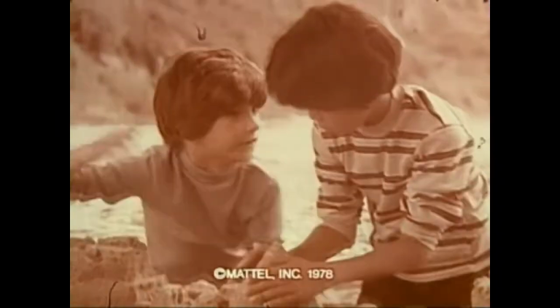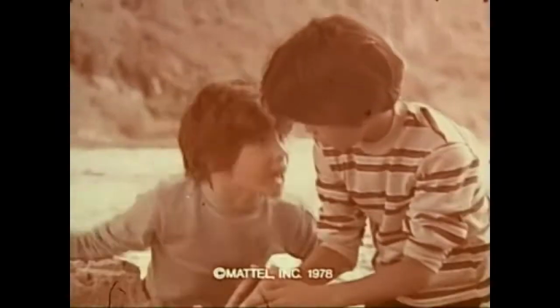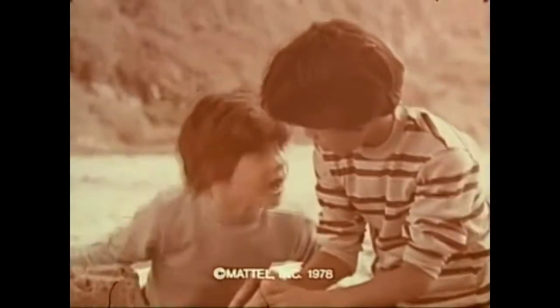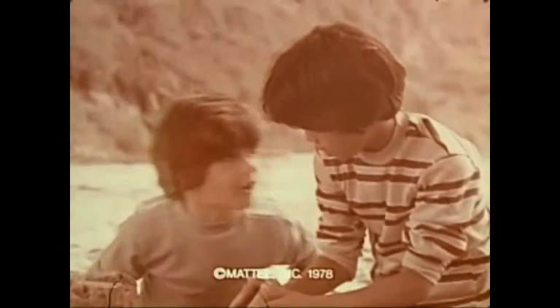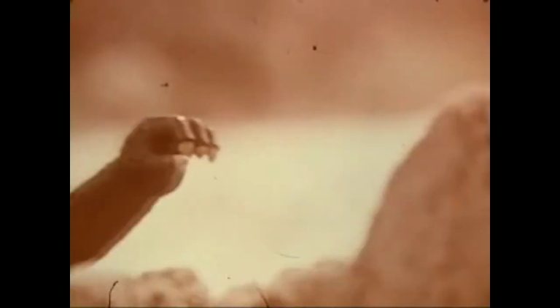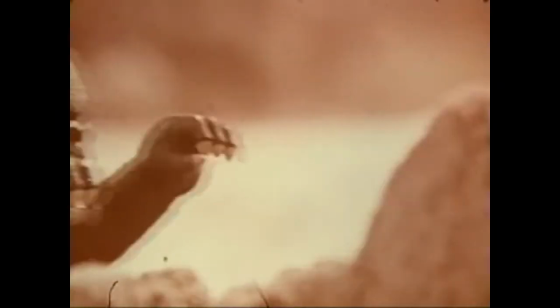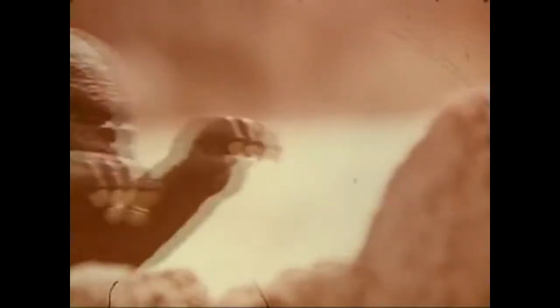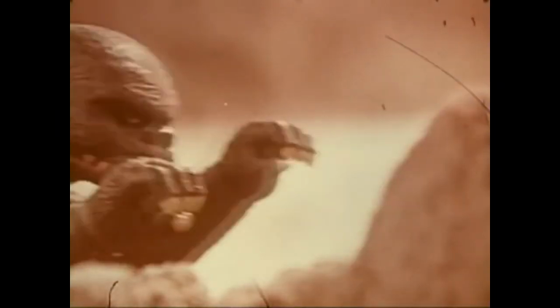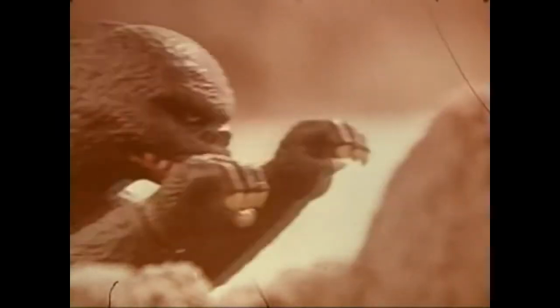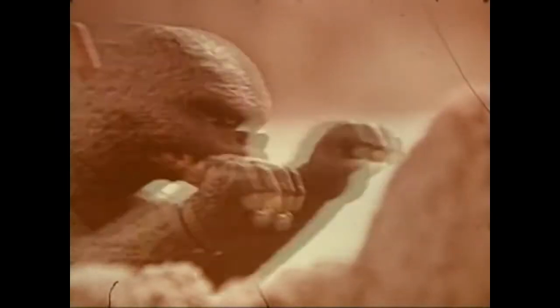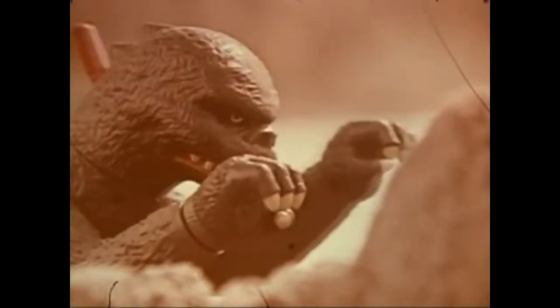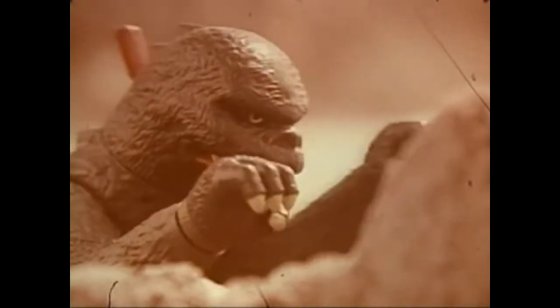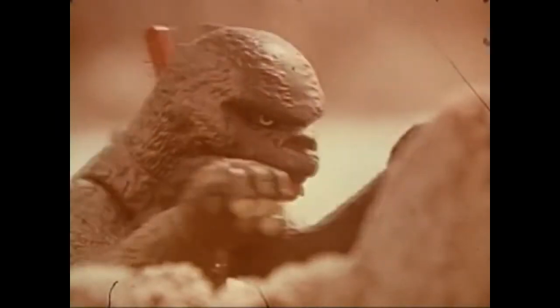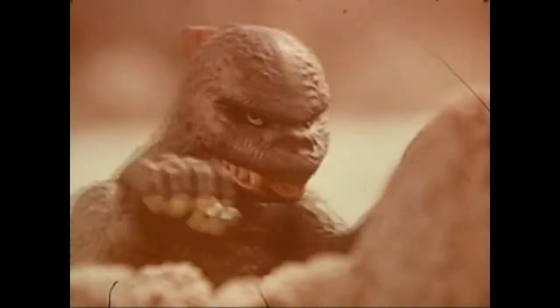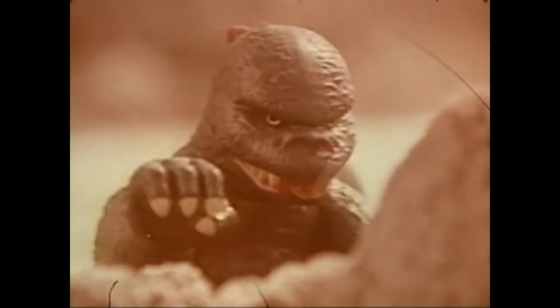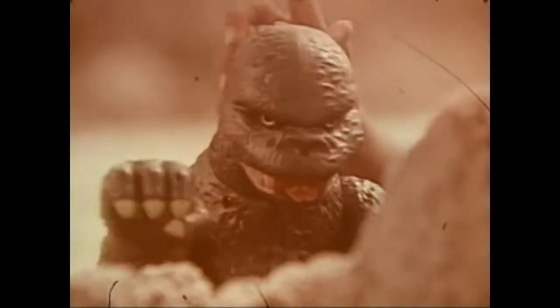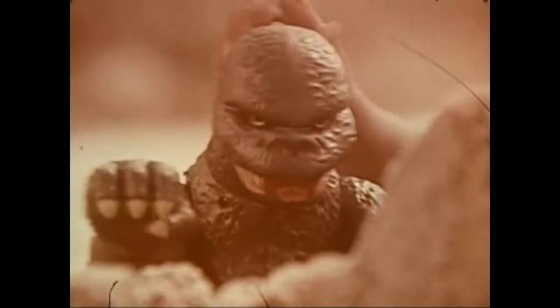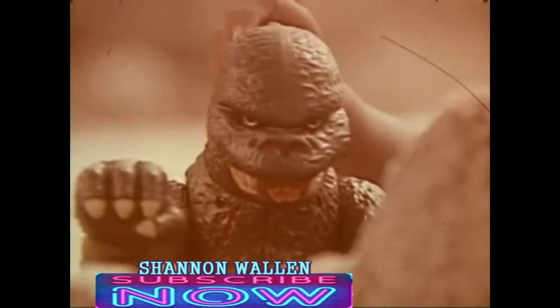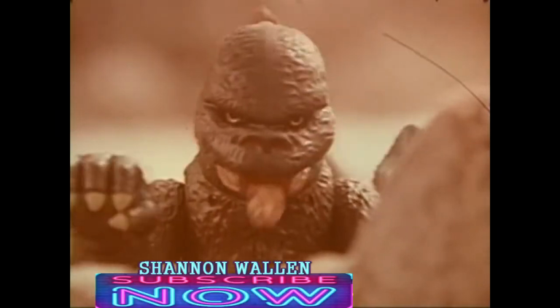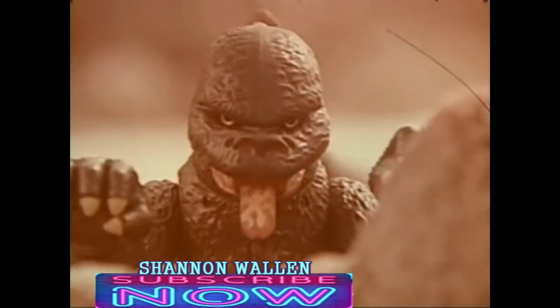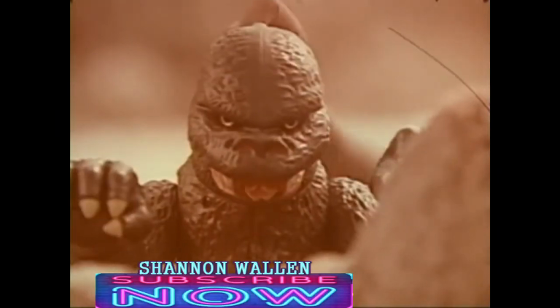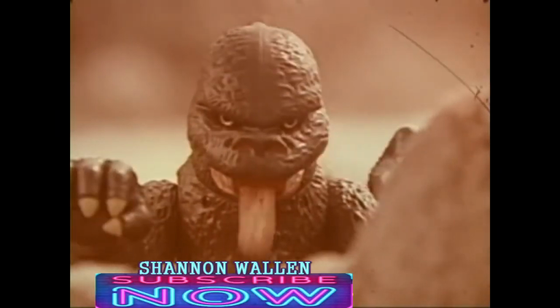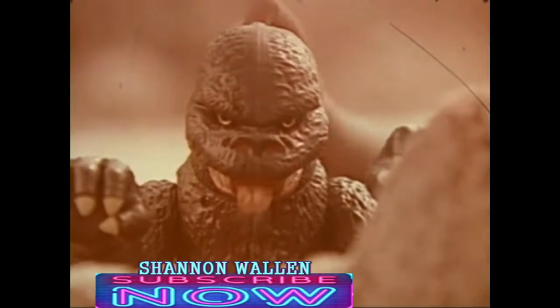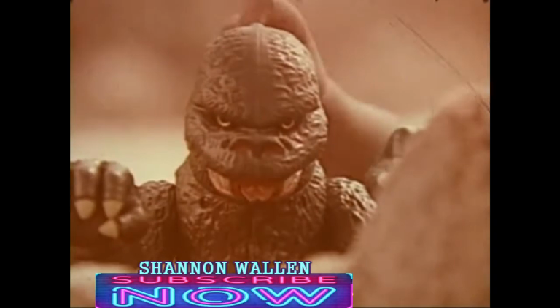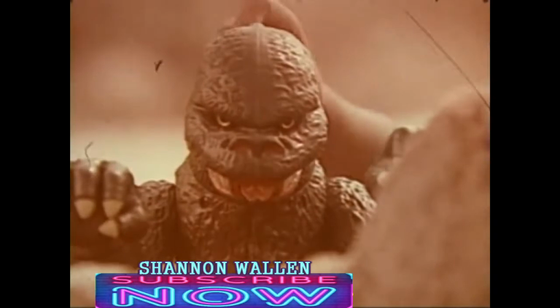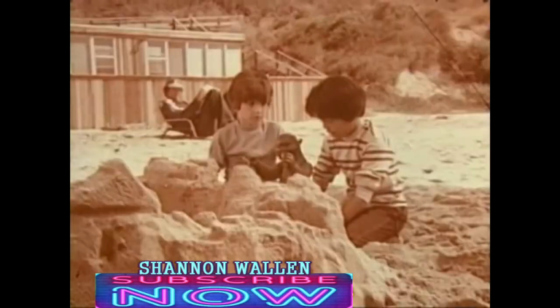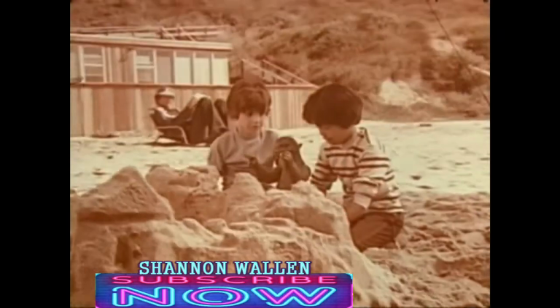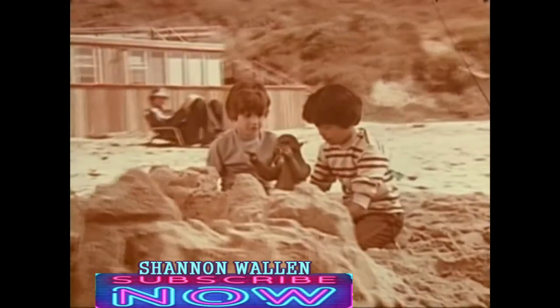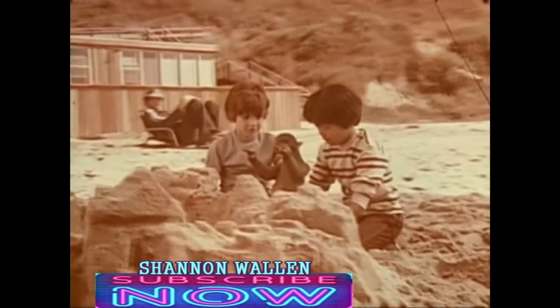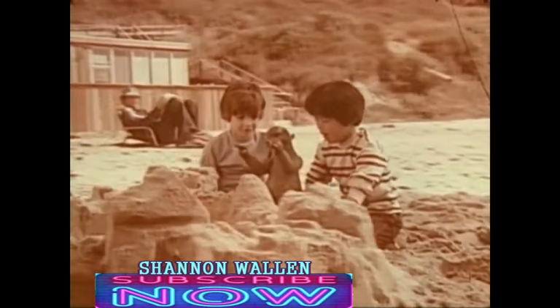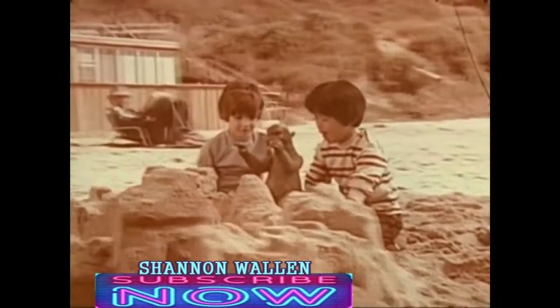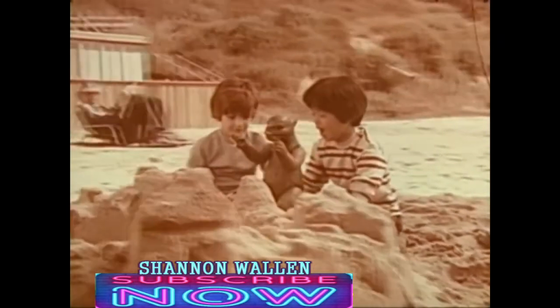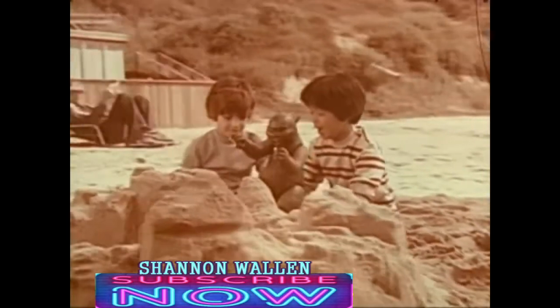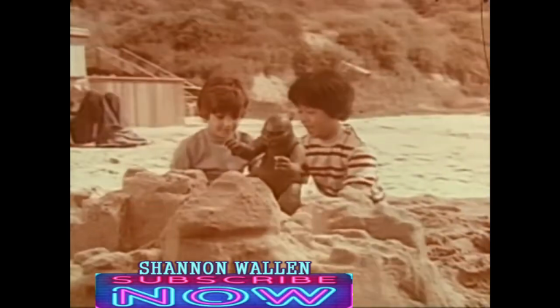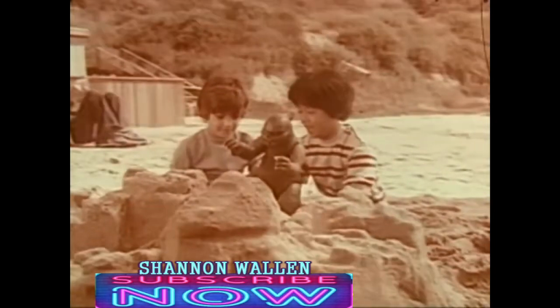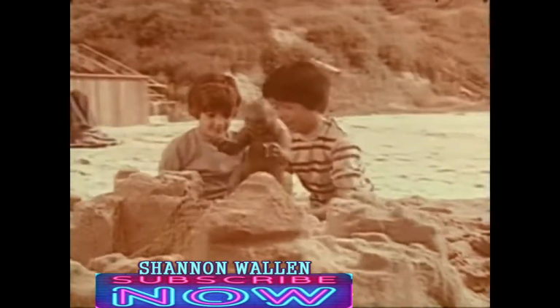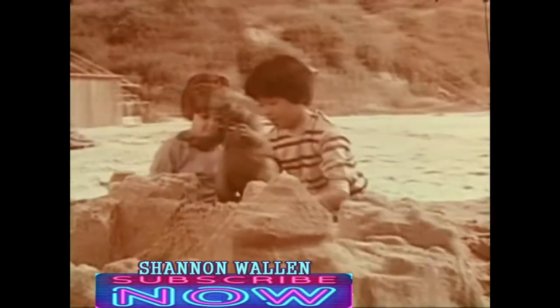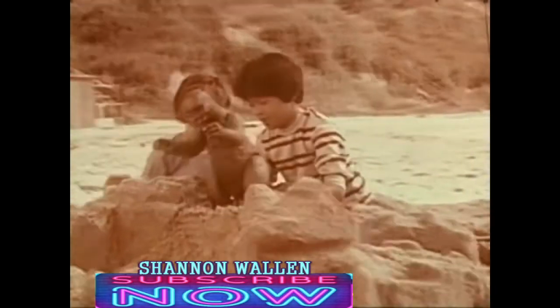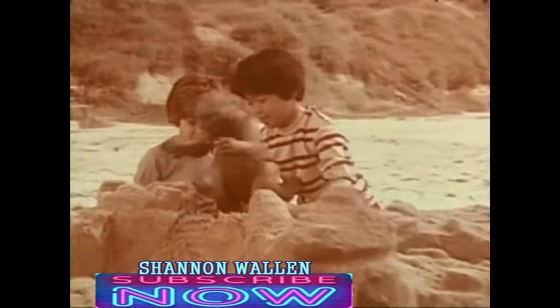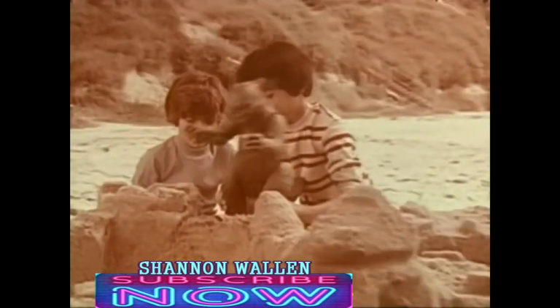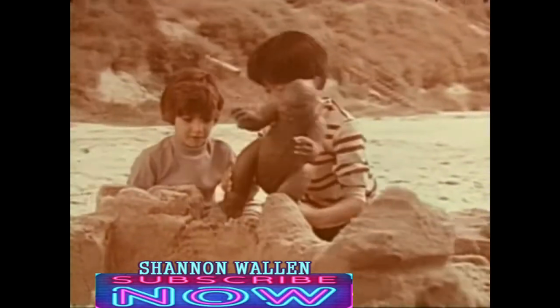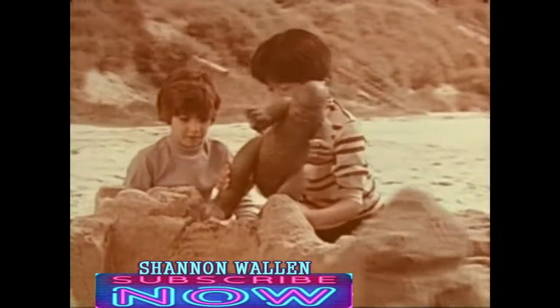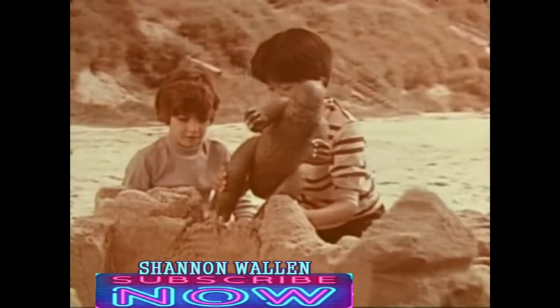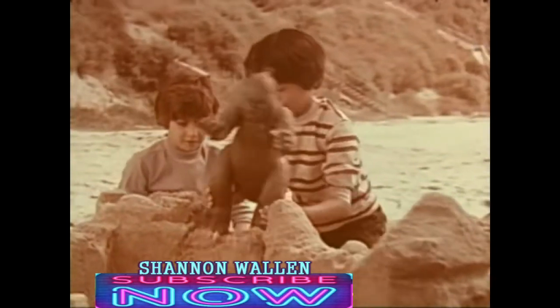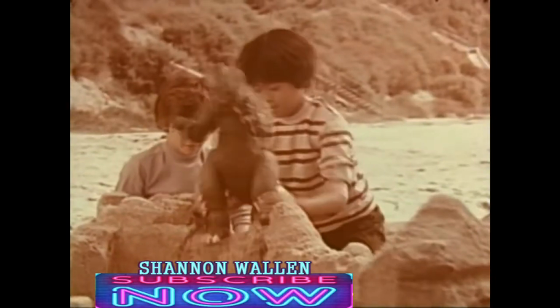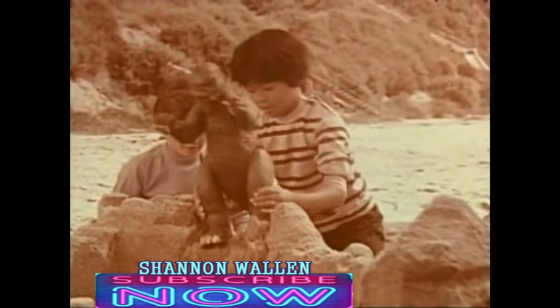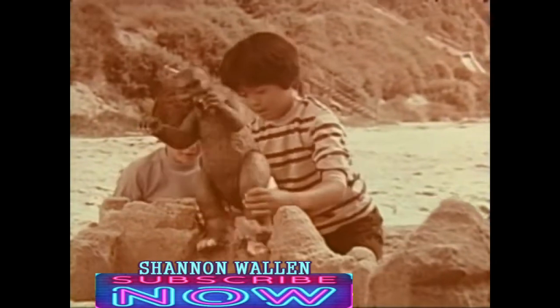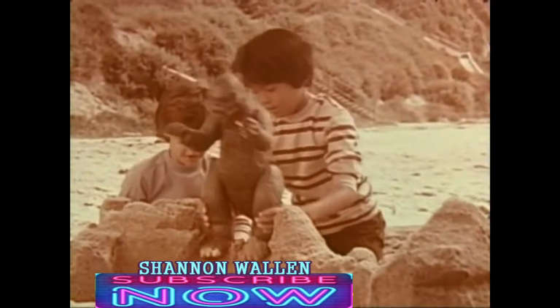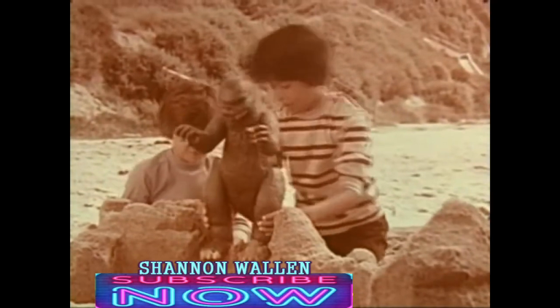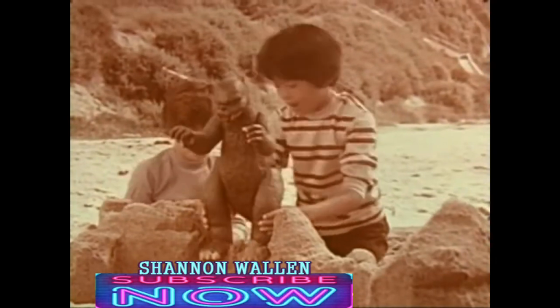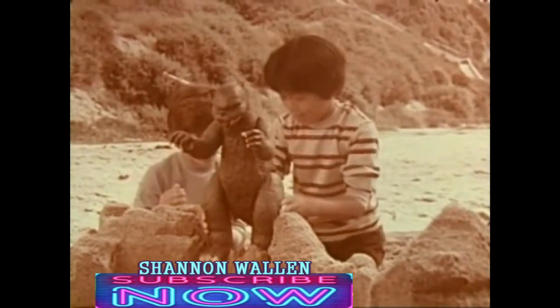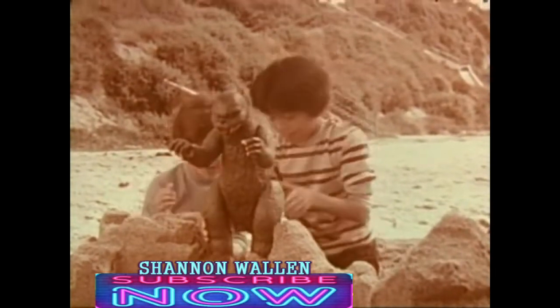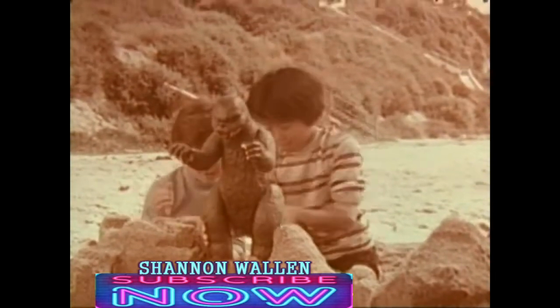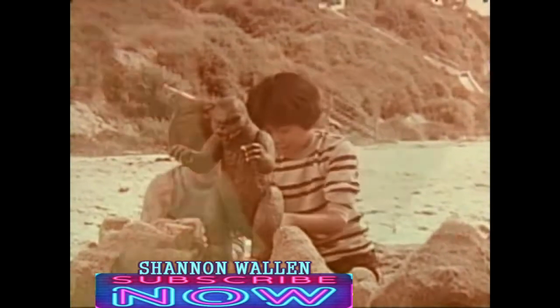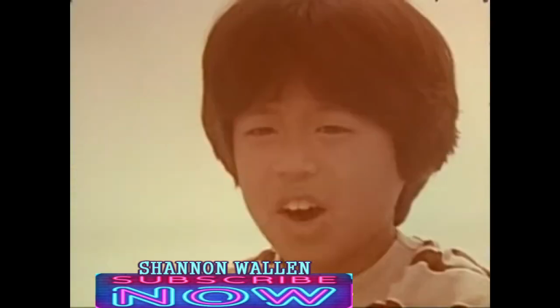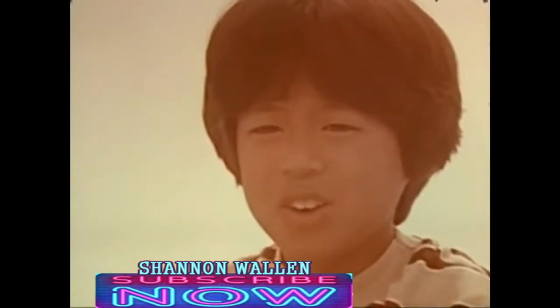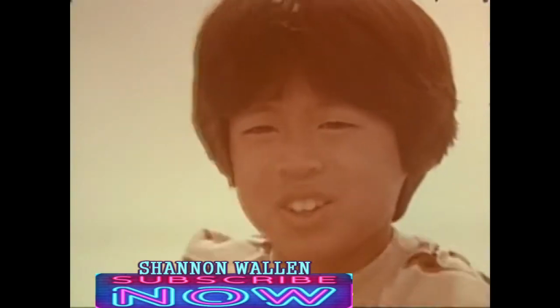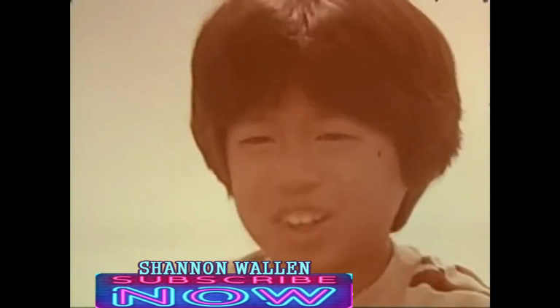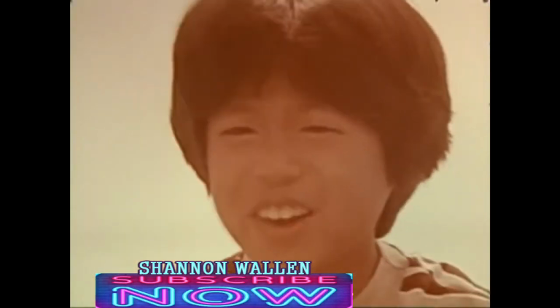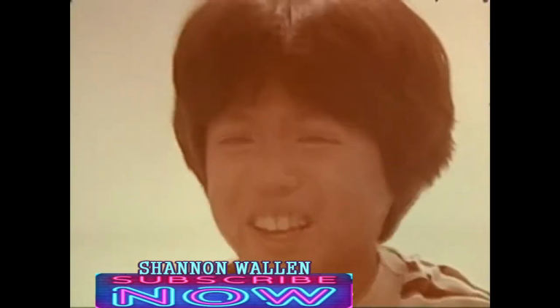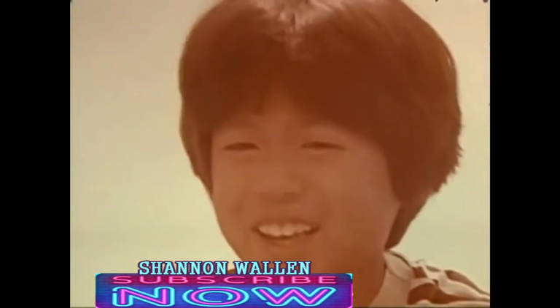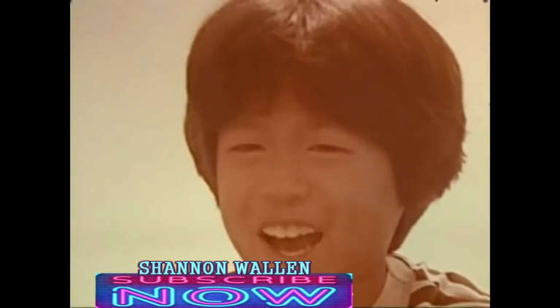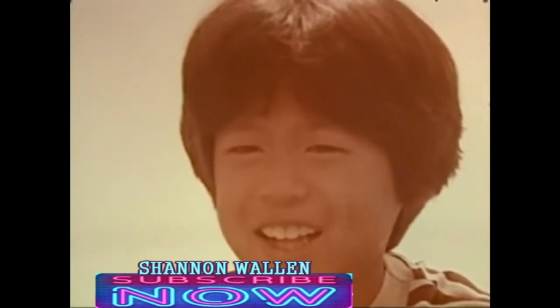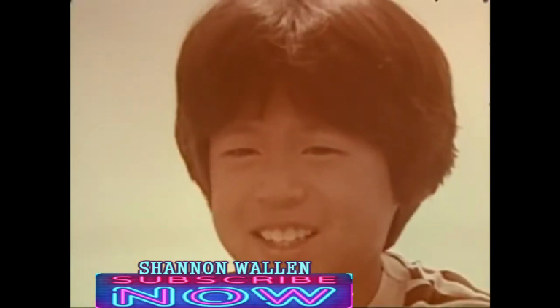Now! Godzilla! Godzilla! You can pretend Godzilla turns a mighty castle into a pile of sand. Go to it, Godzilla!